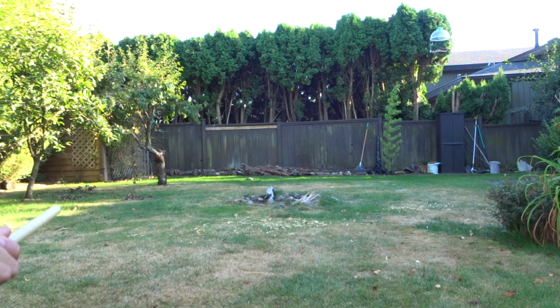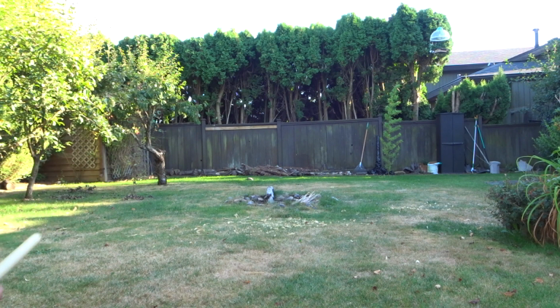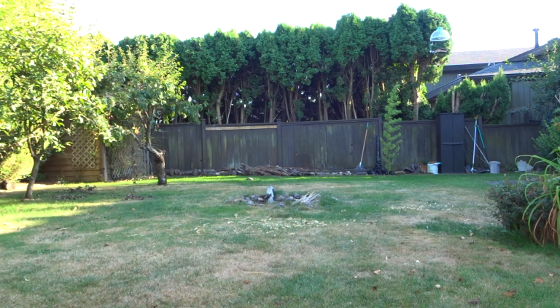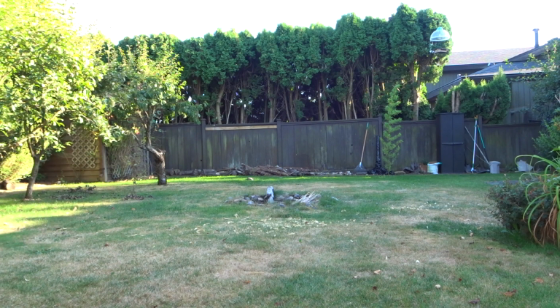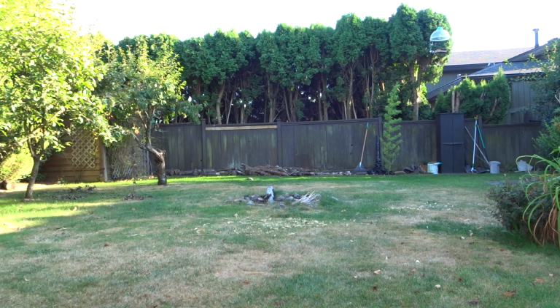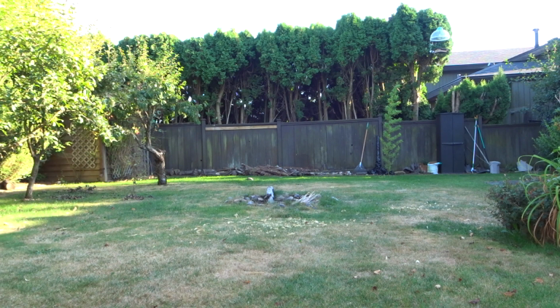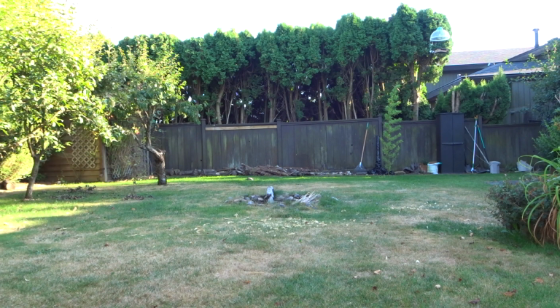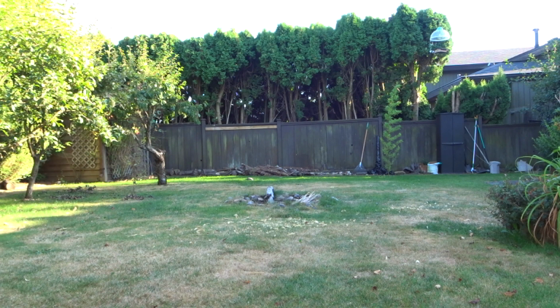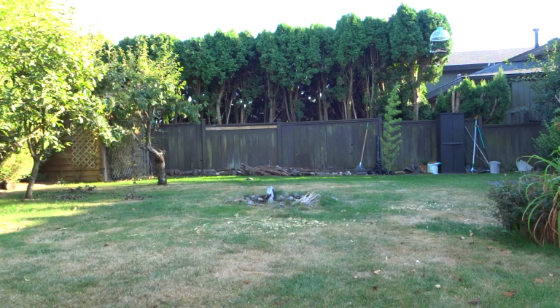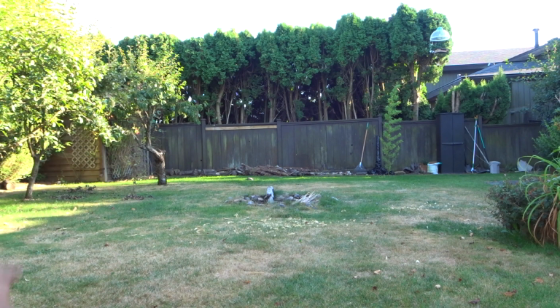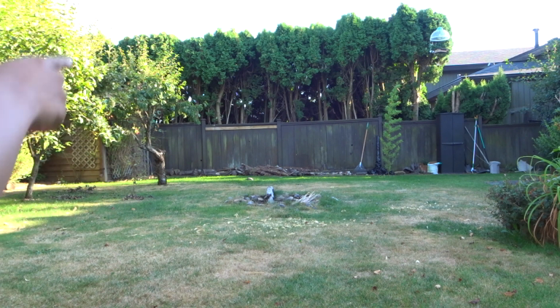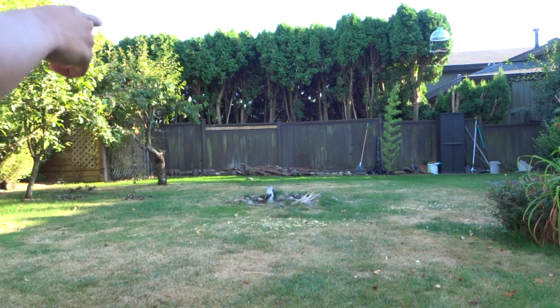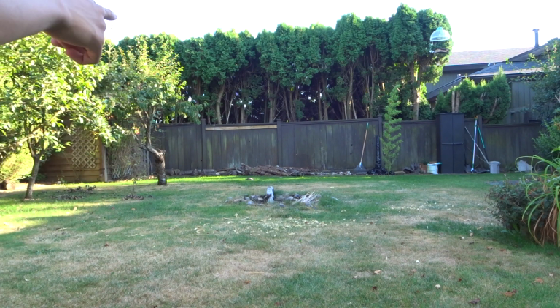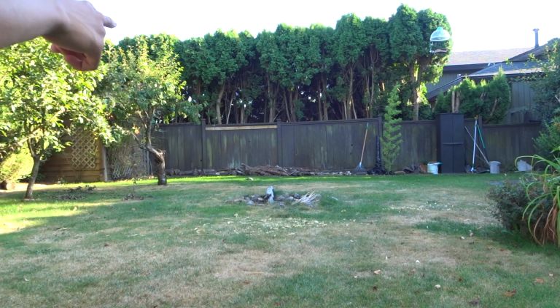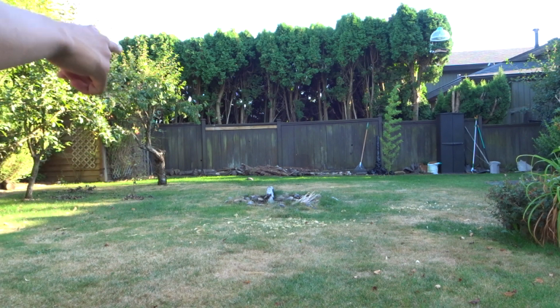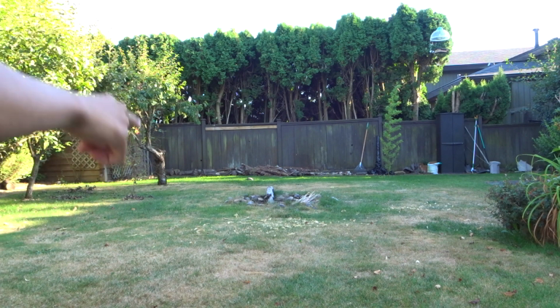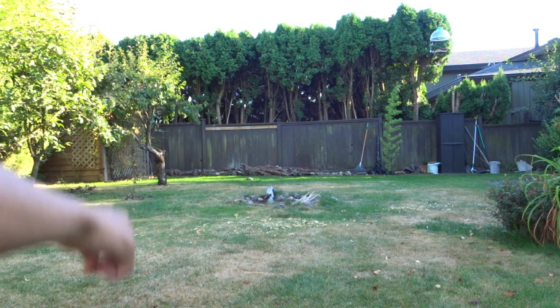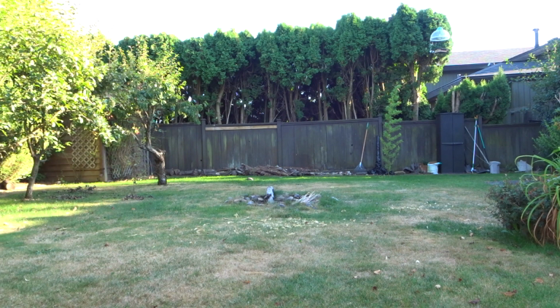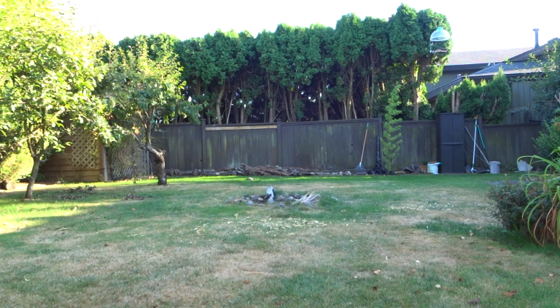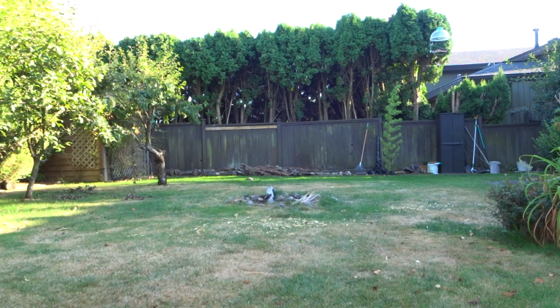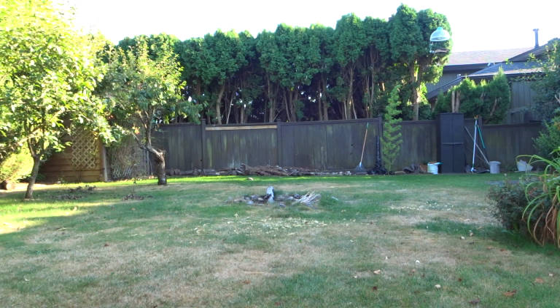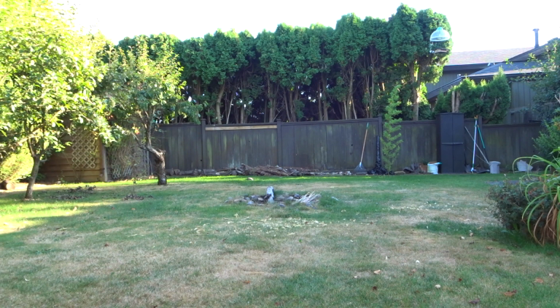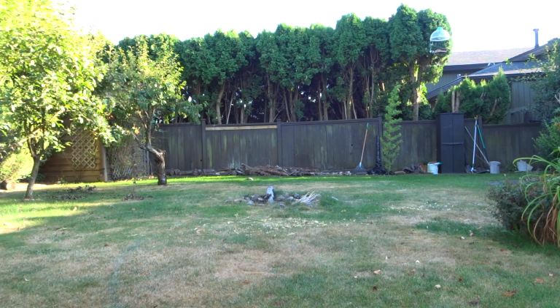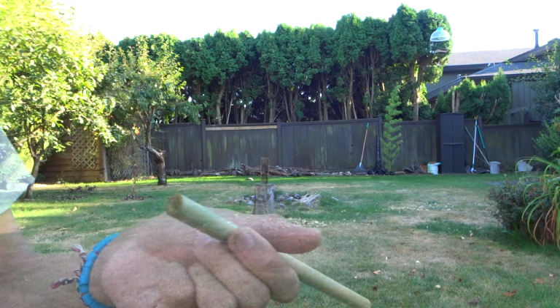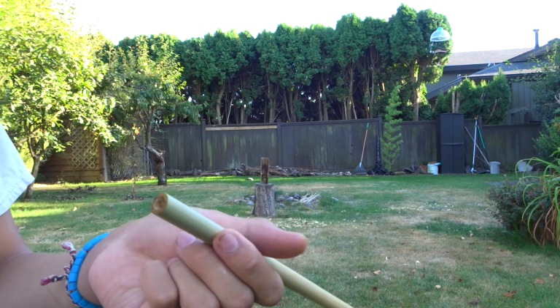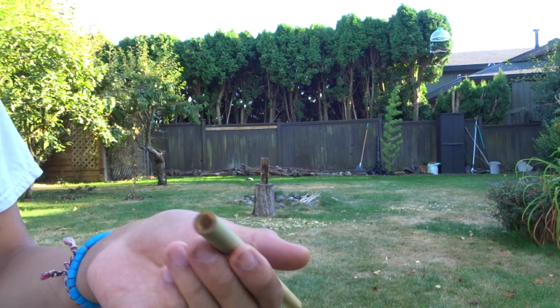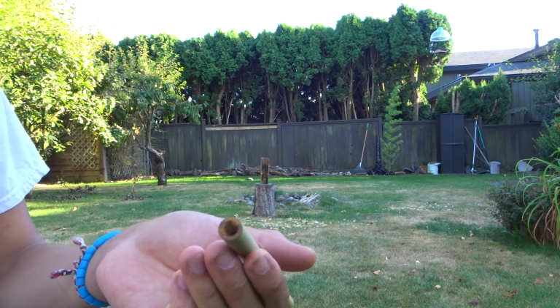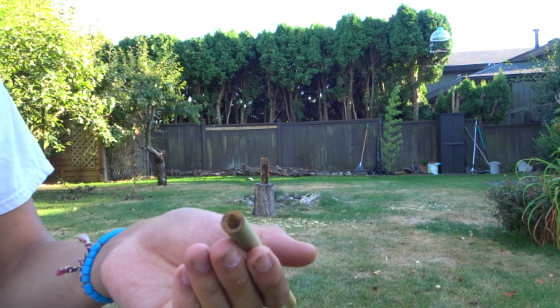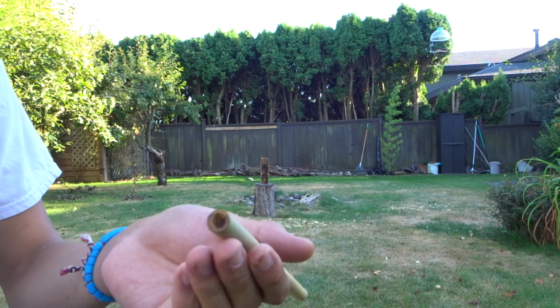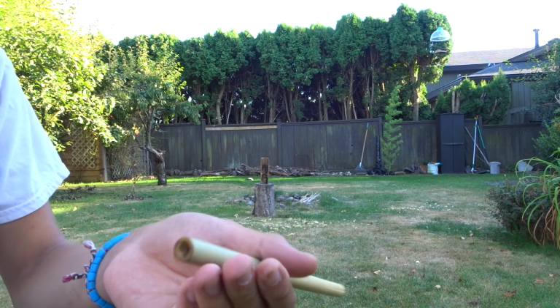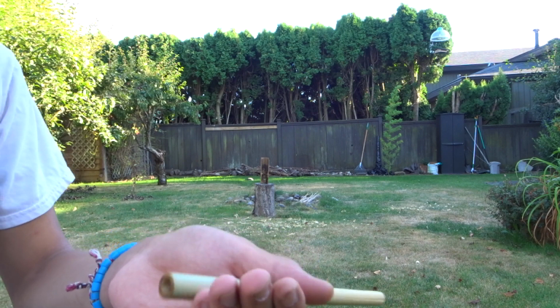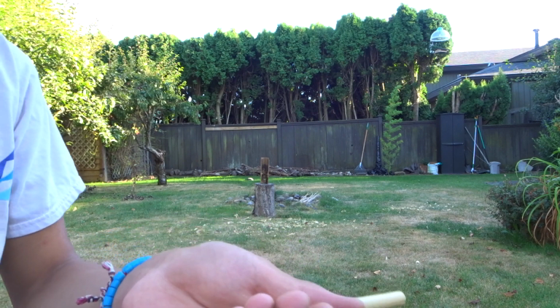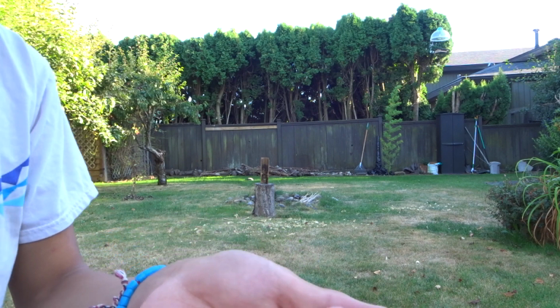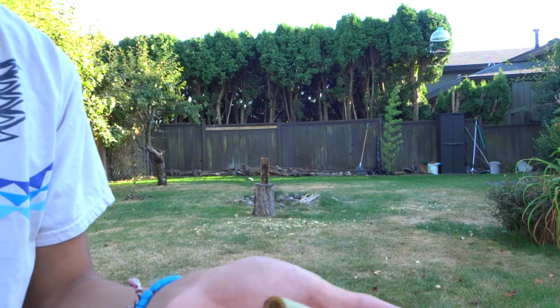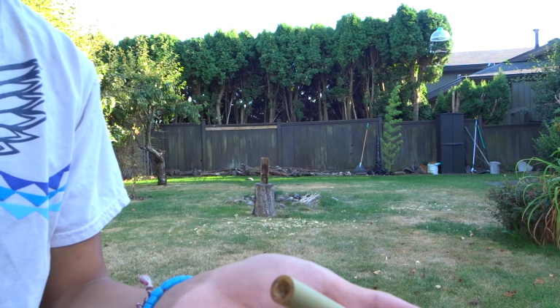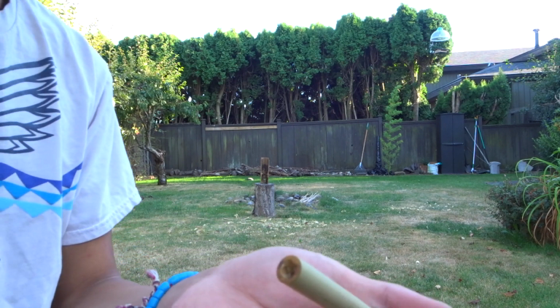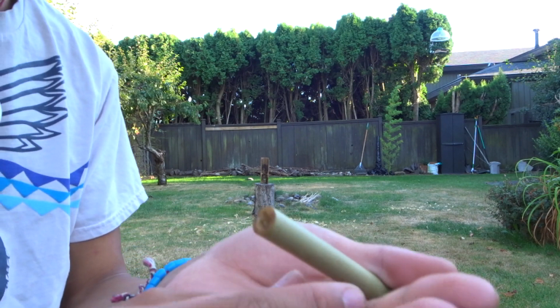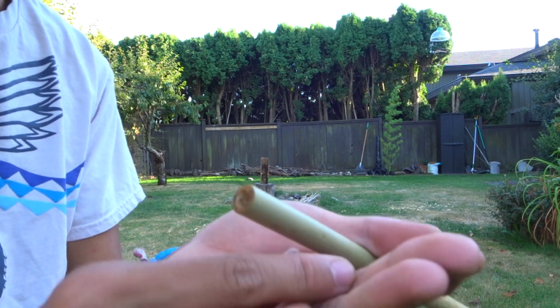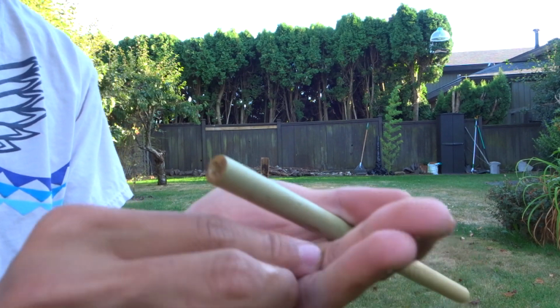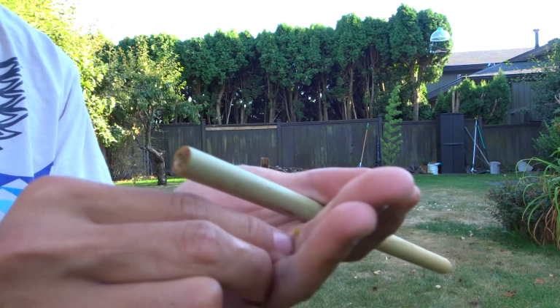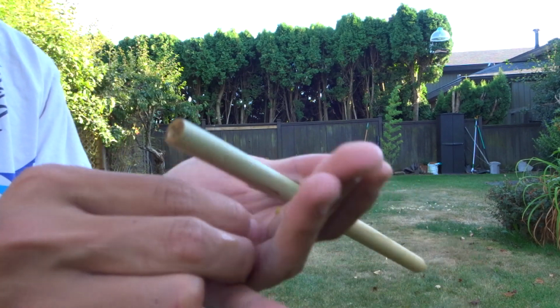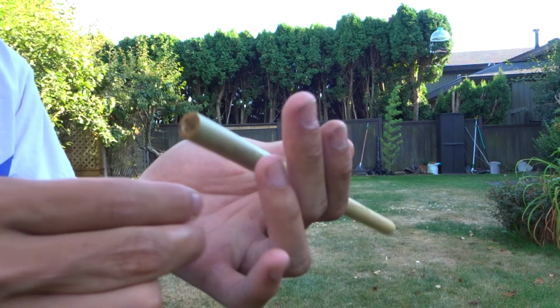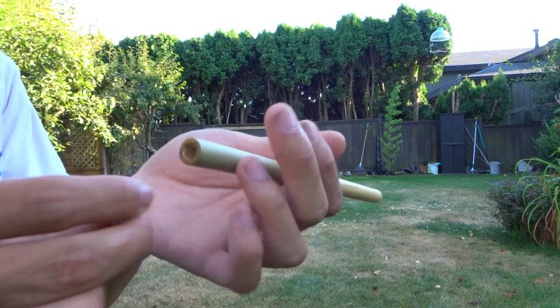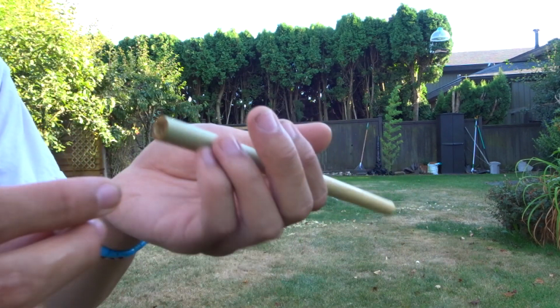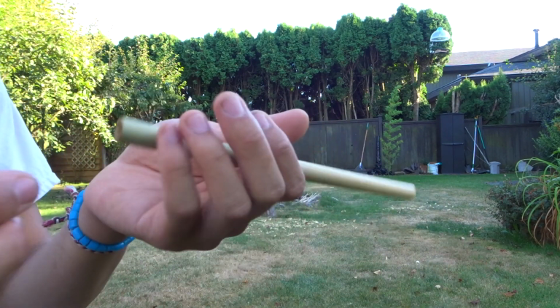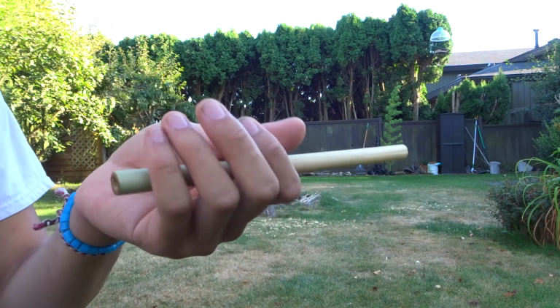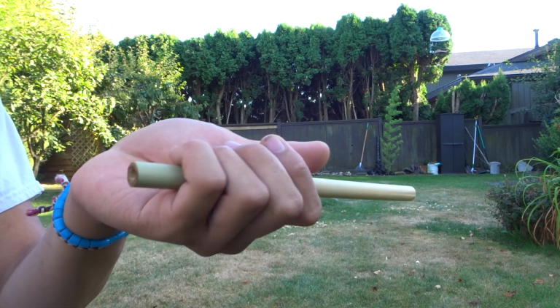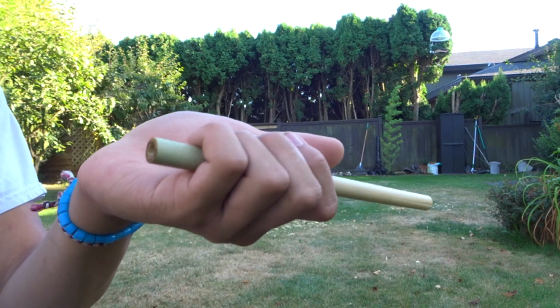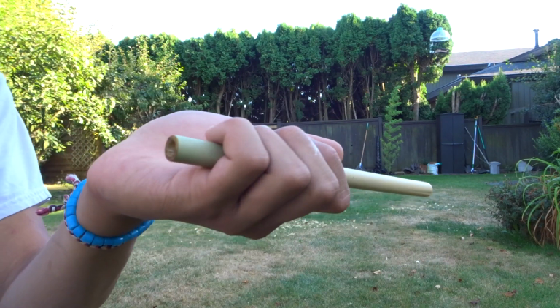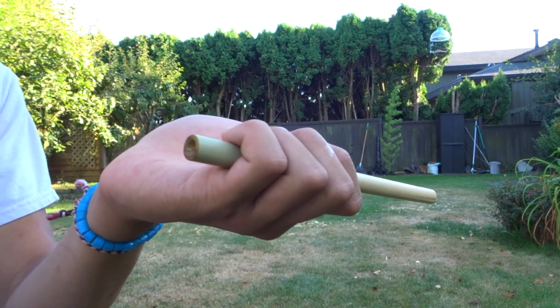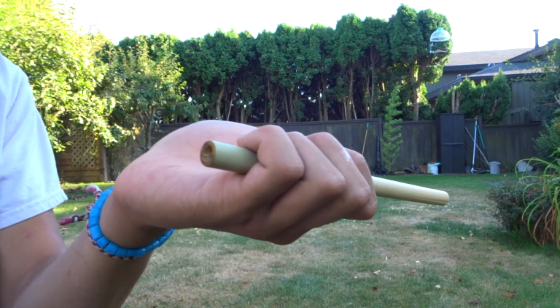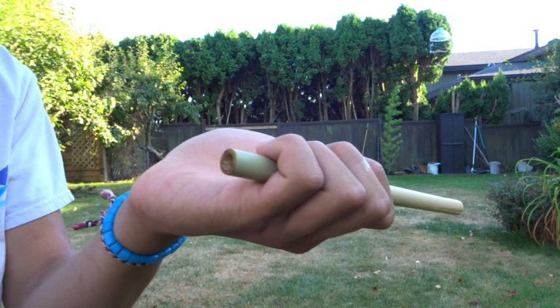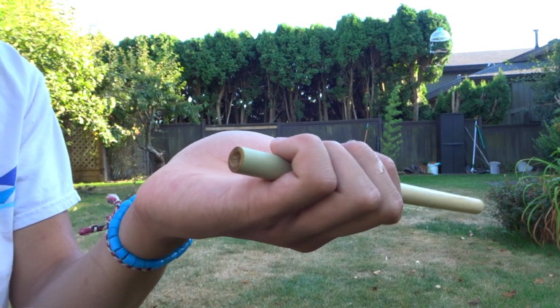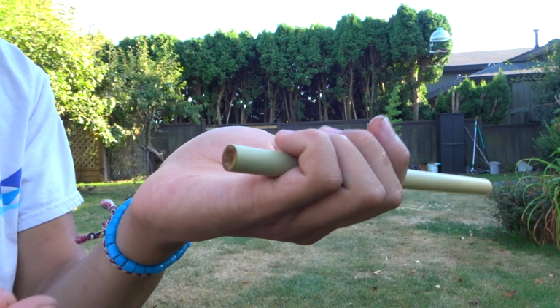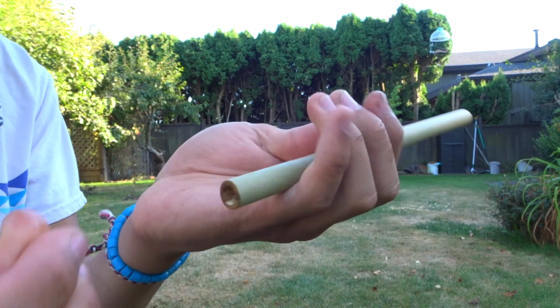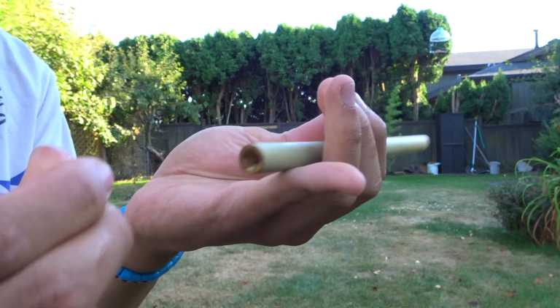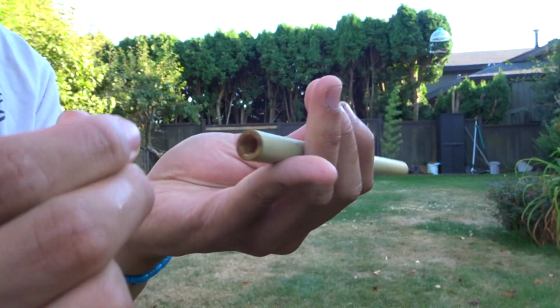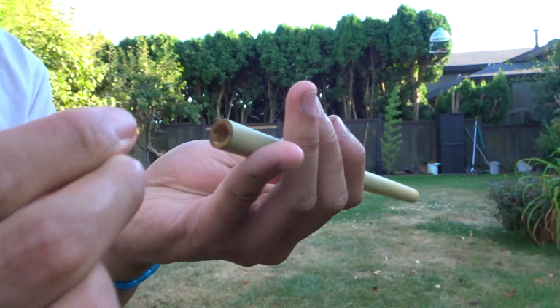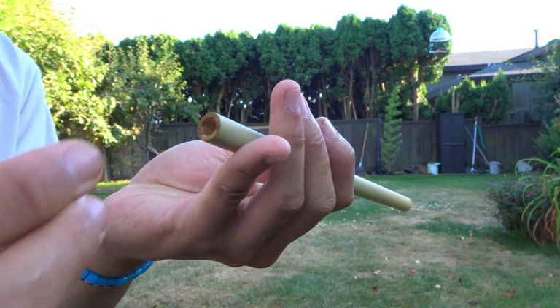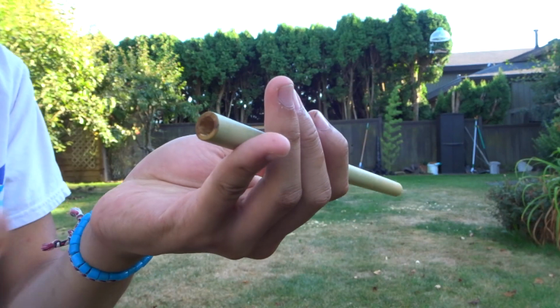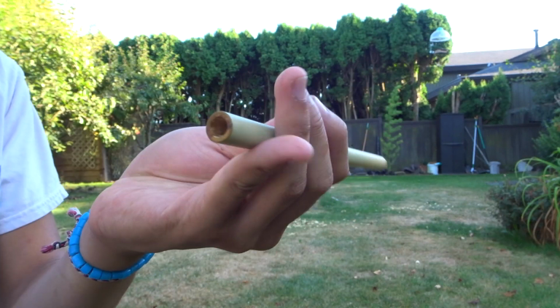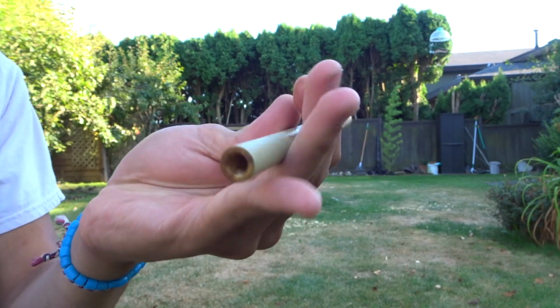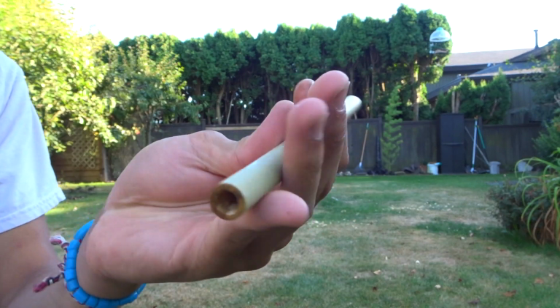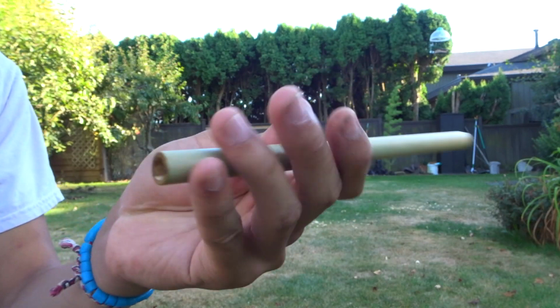And it went all the way to the fence over there! I'm going to demonstrate this again, but with the more modern ammo of wetted paper towel.